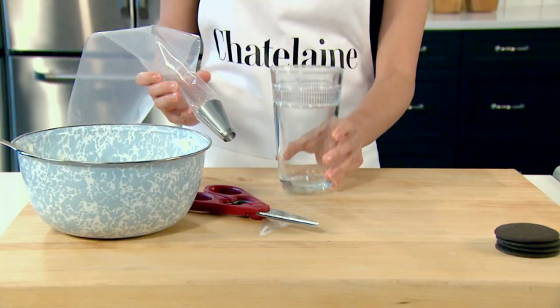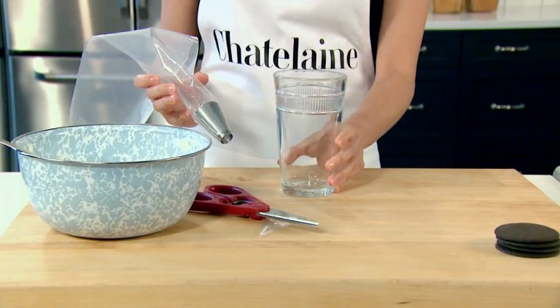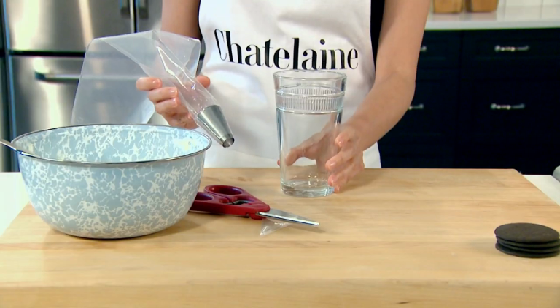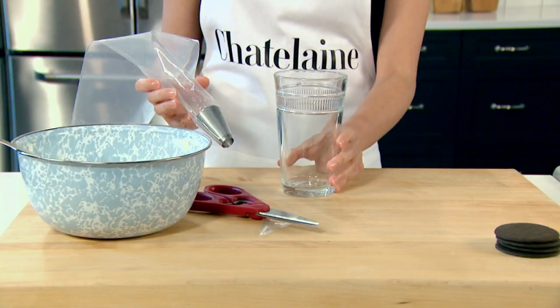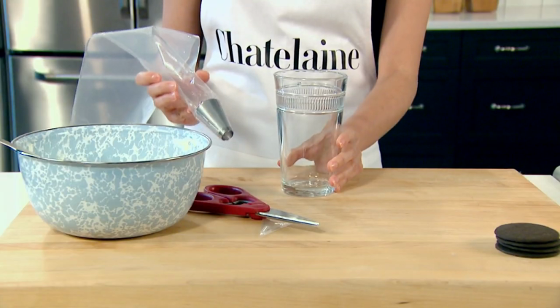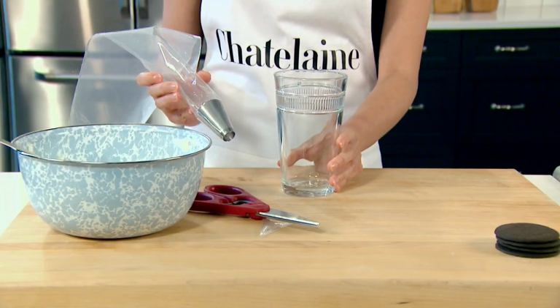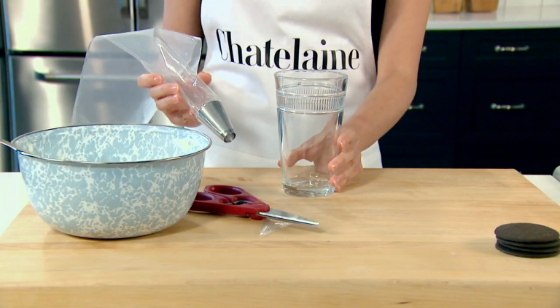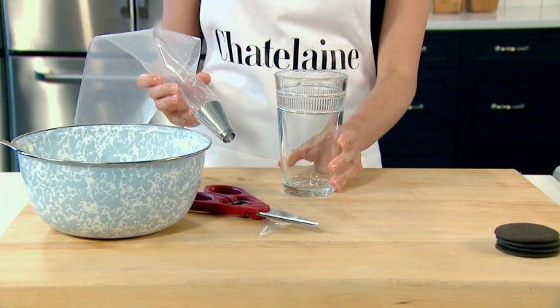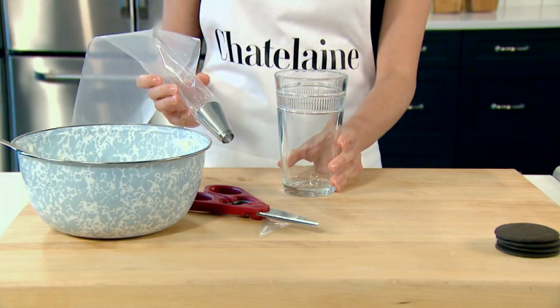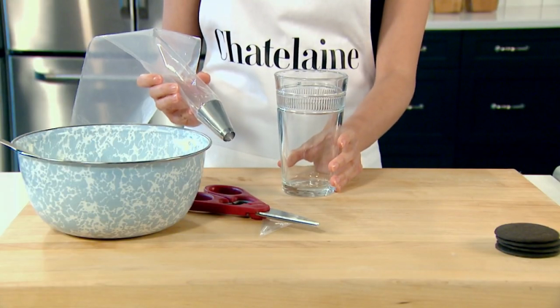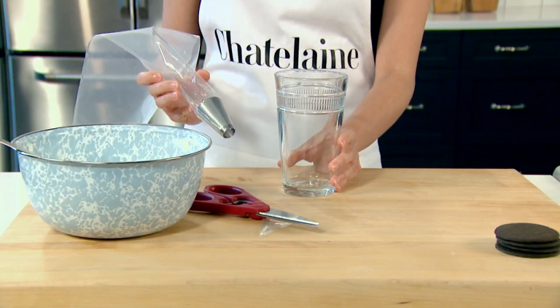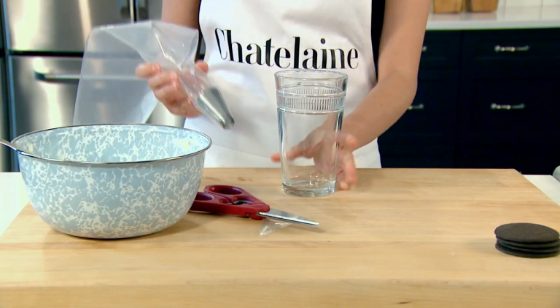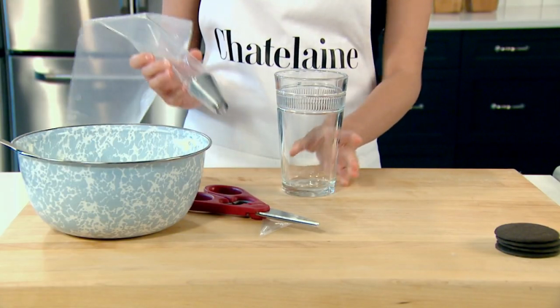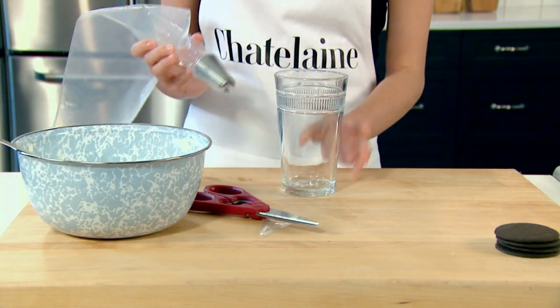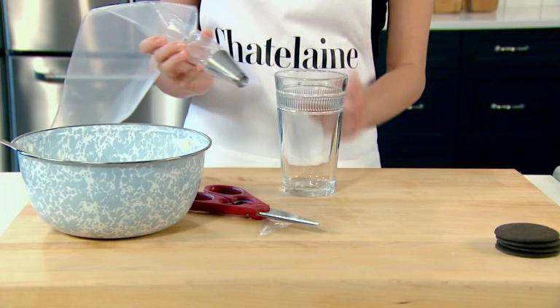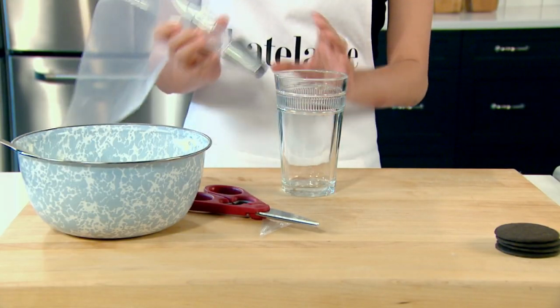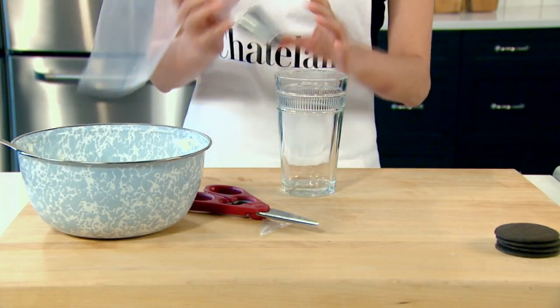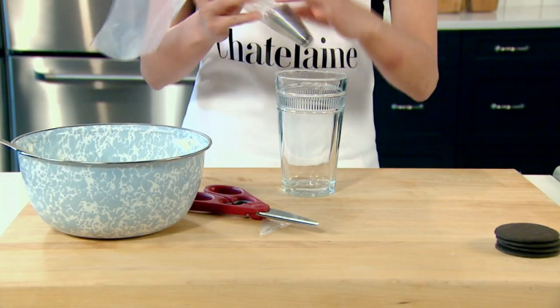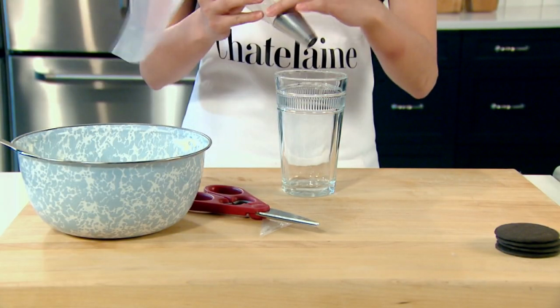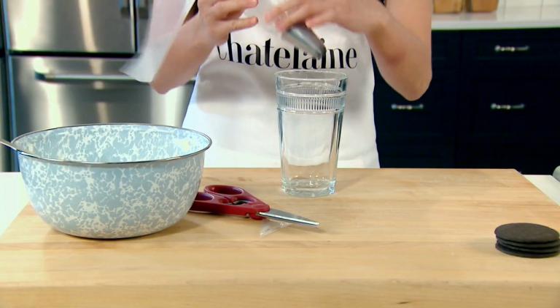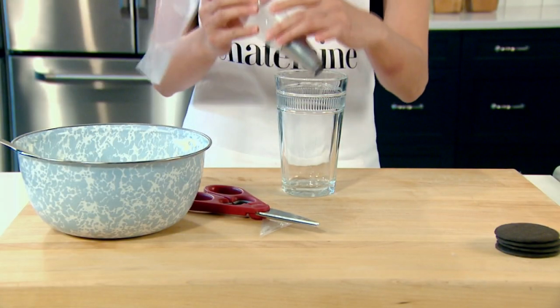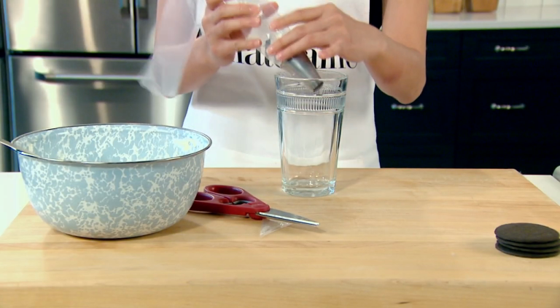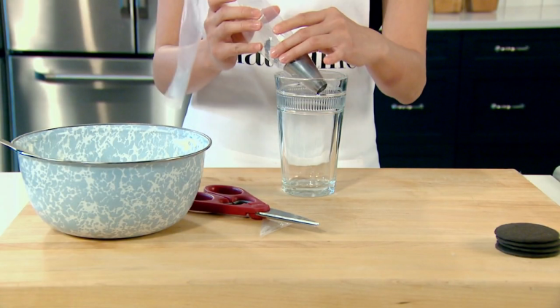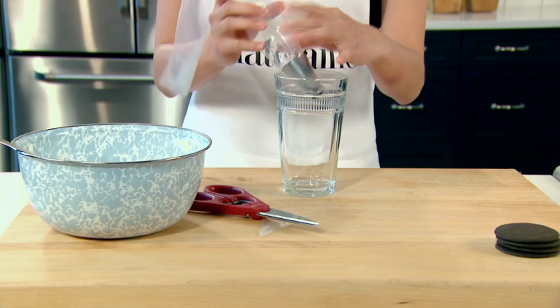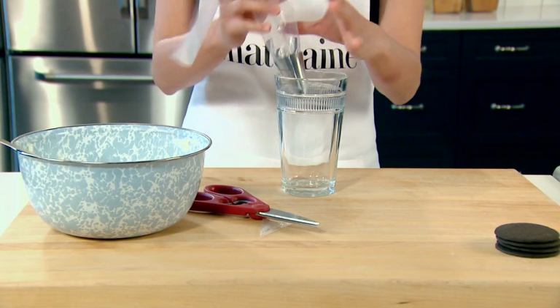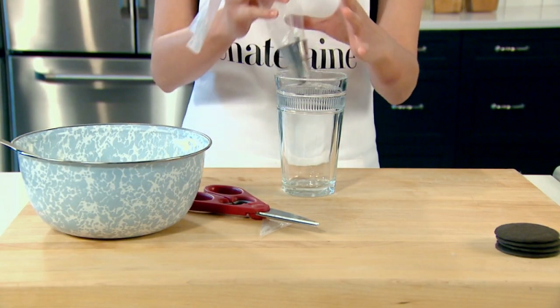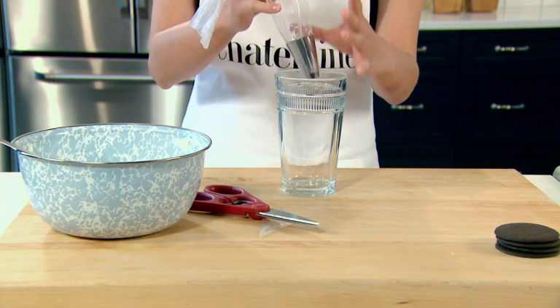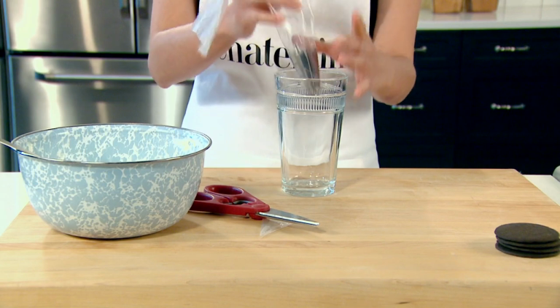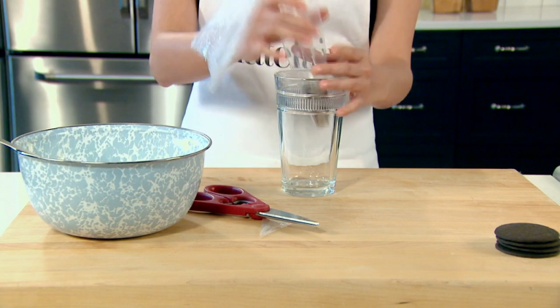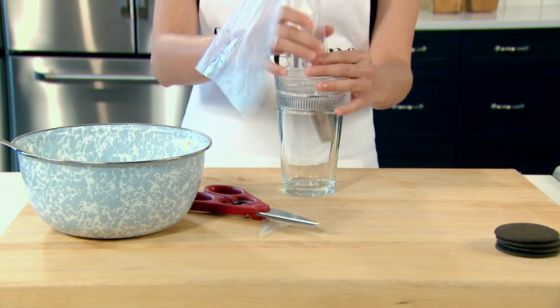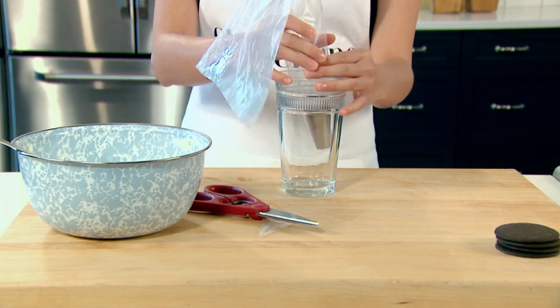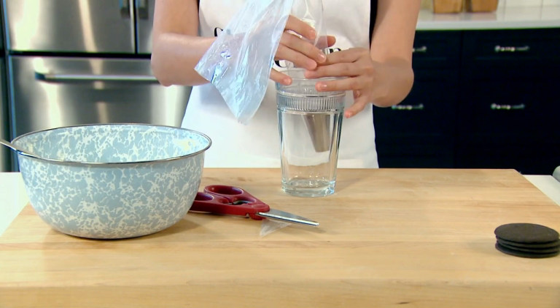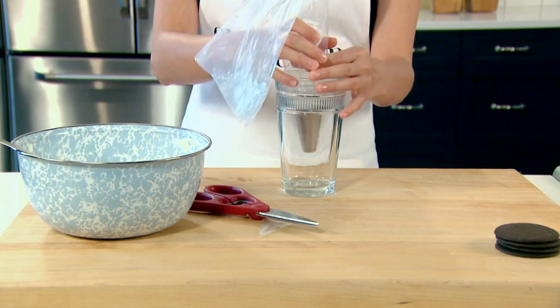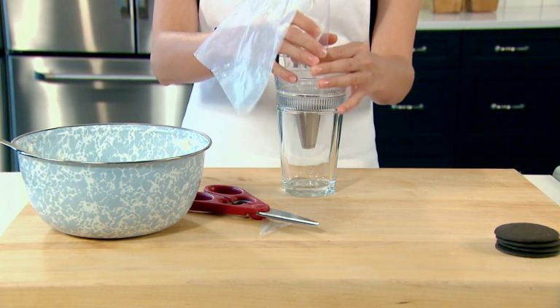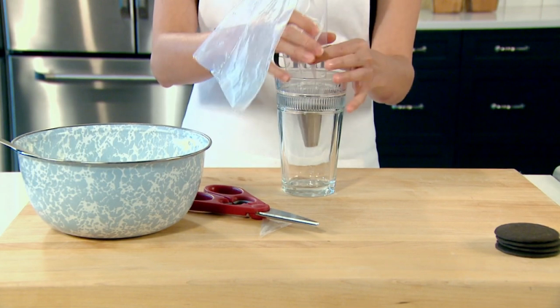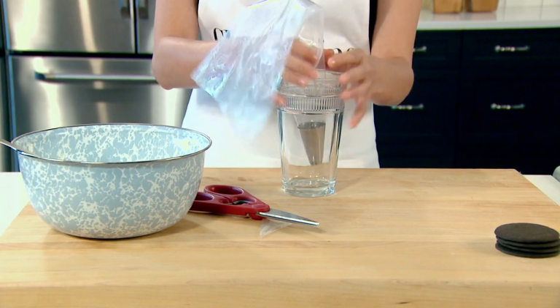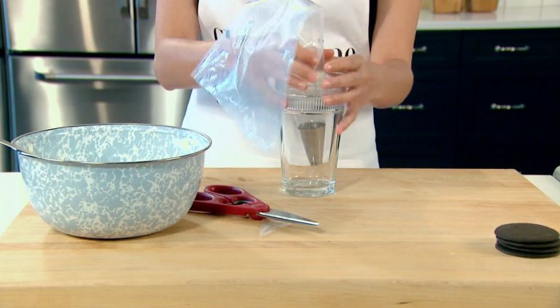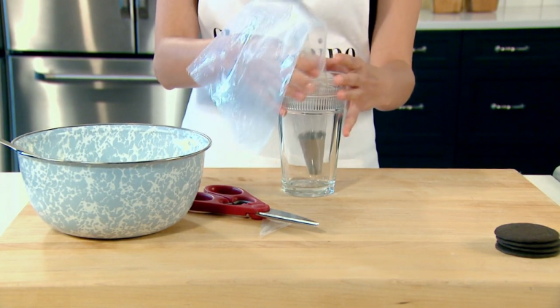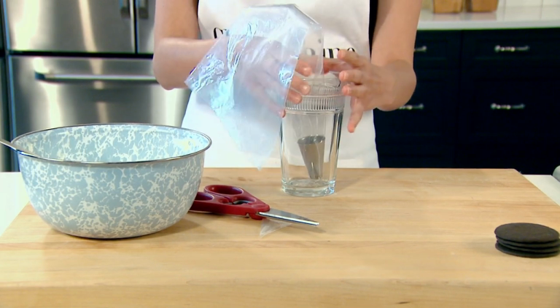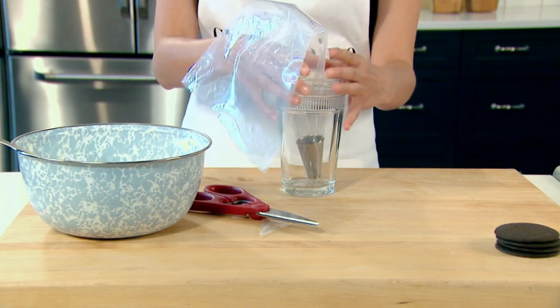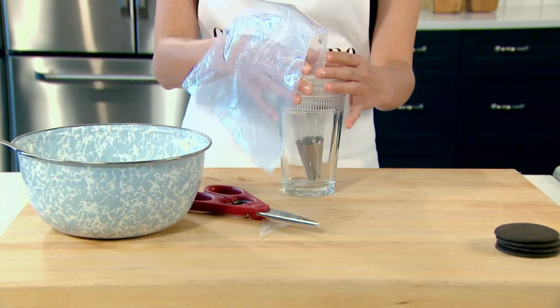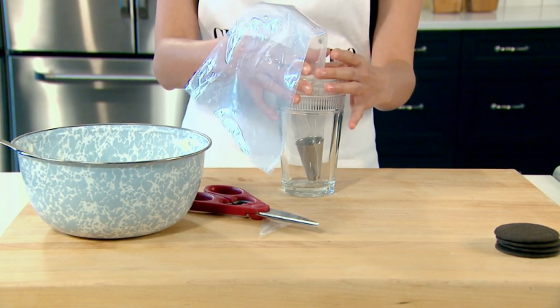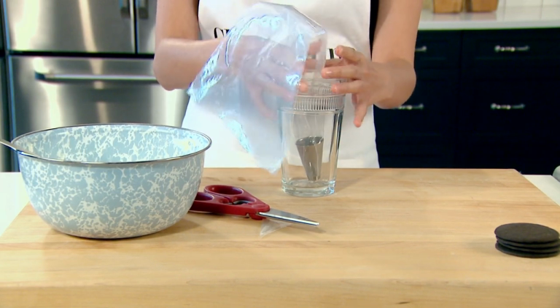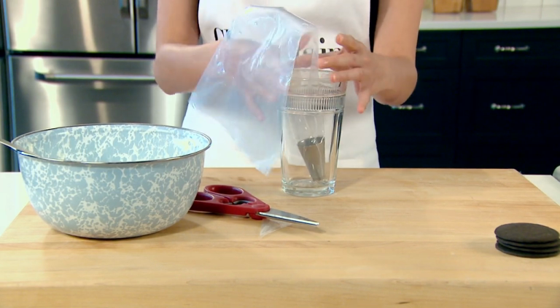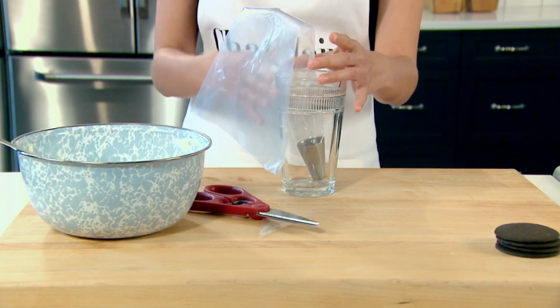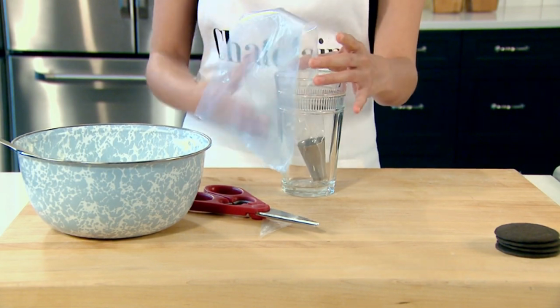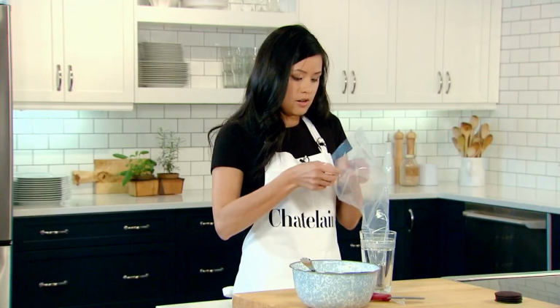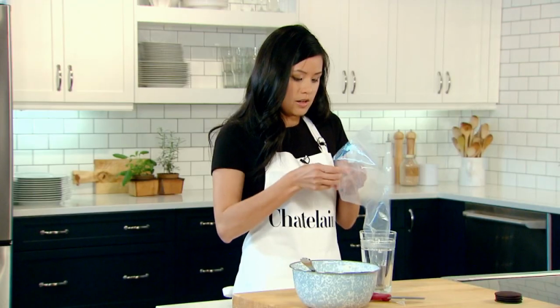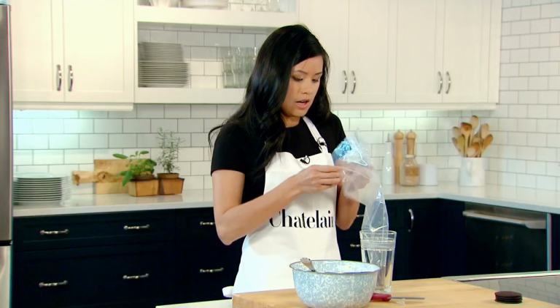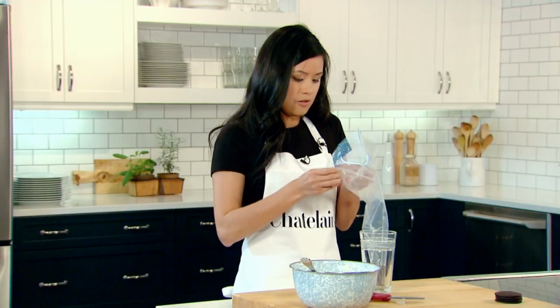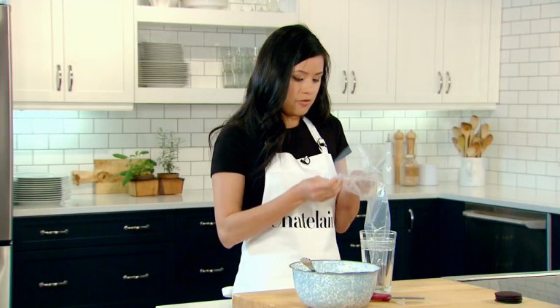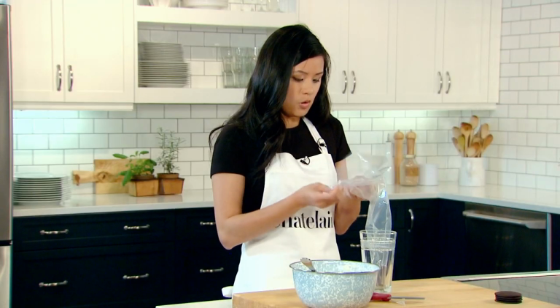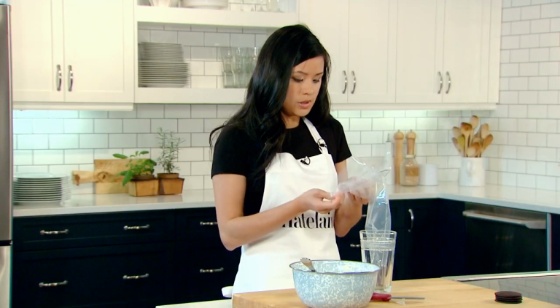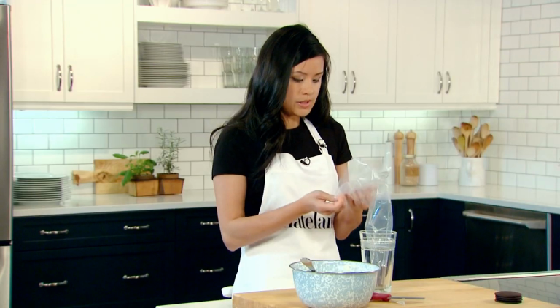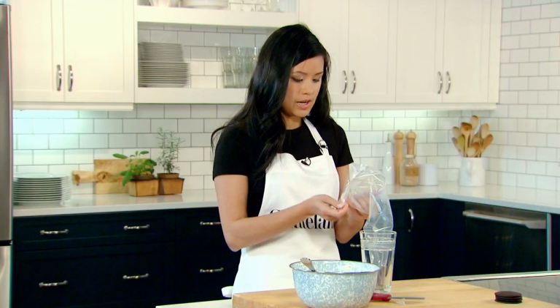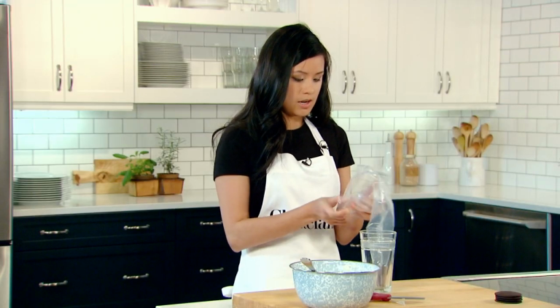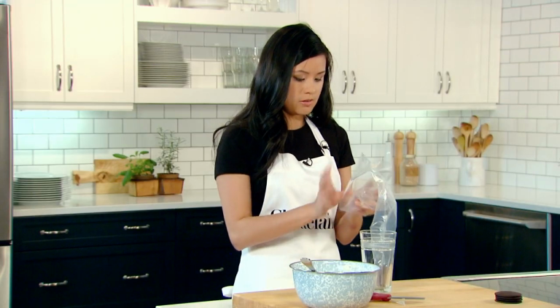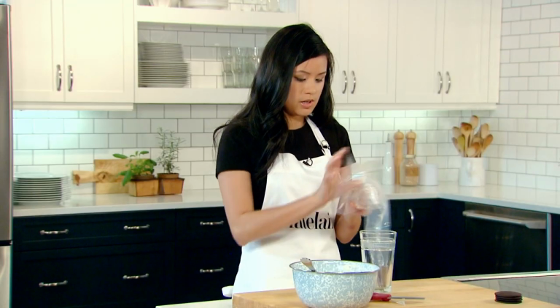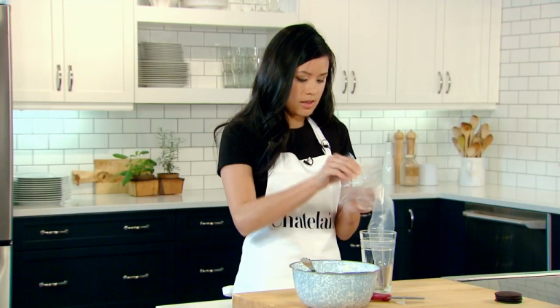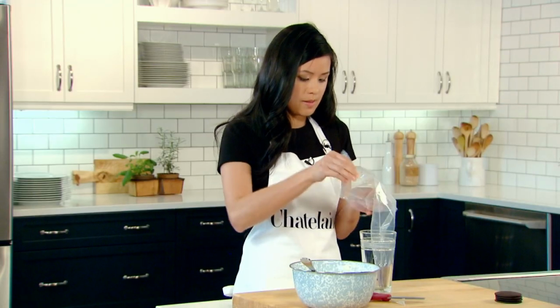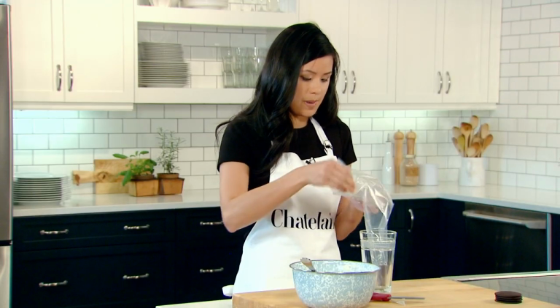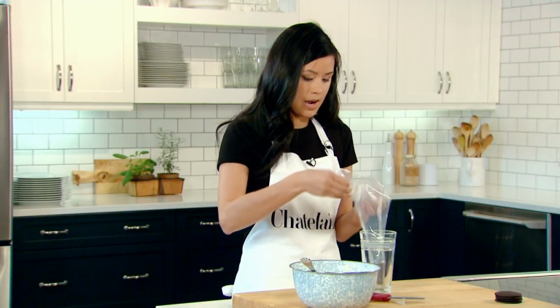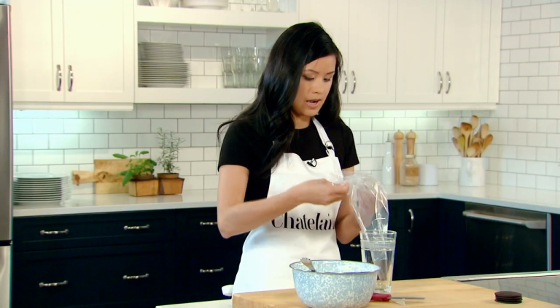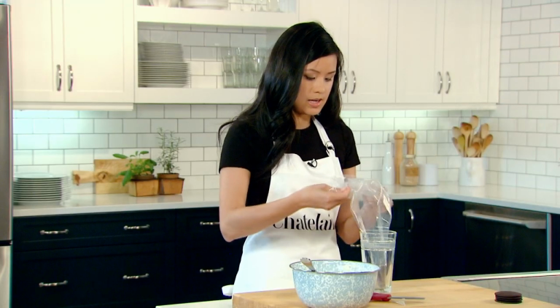I'm using a tall drinking glass — it'll make it much easier to fill. I'll fold down the bag.